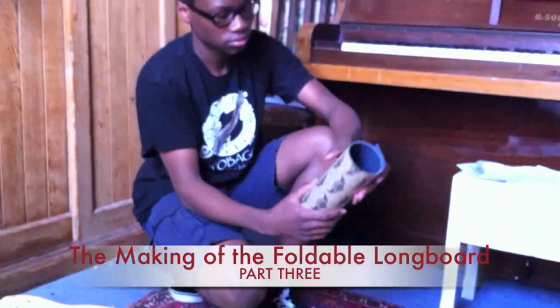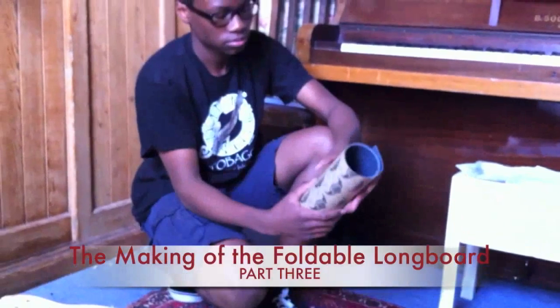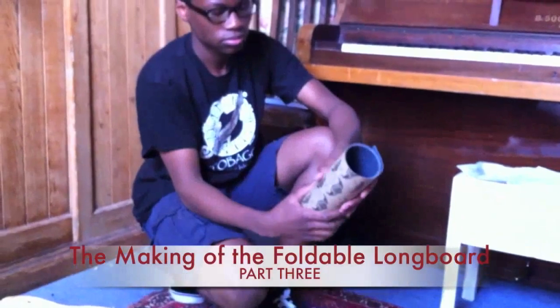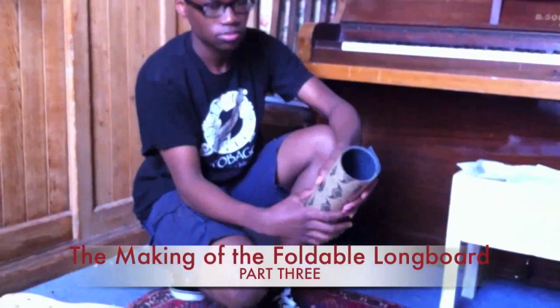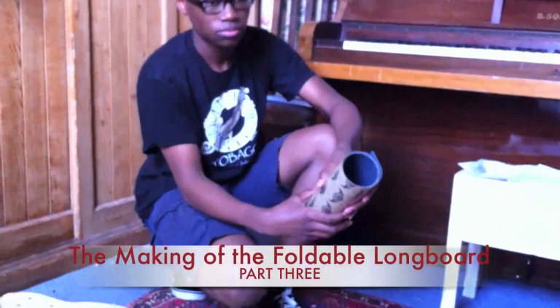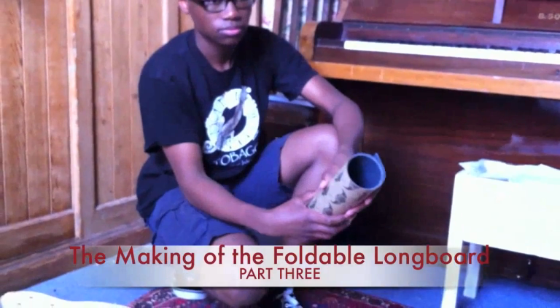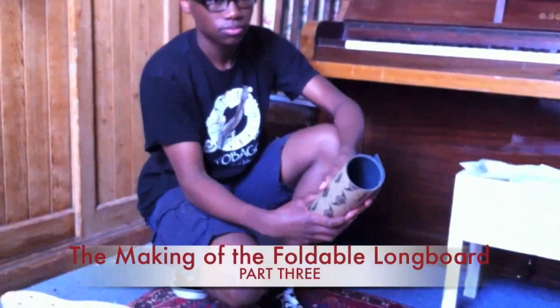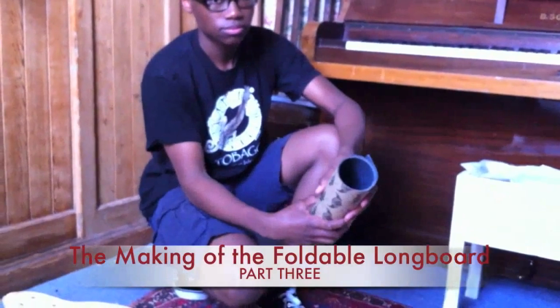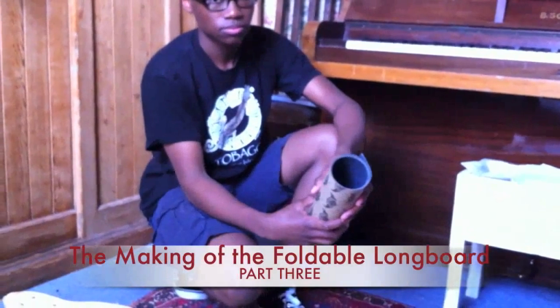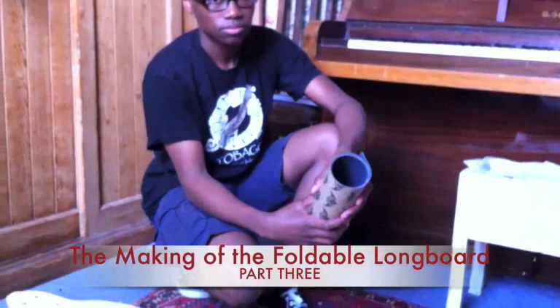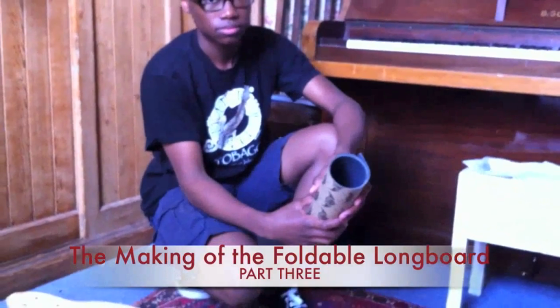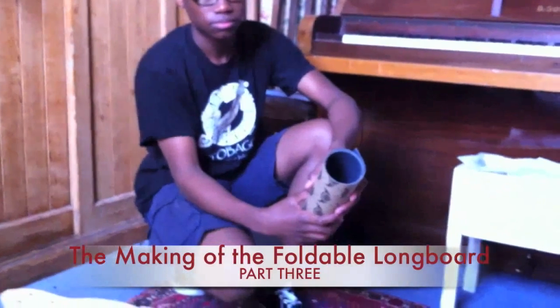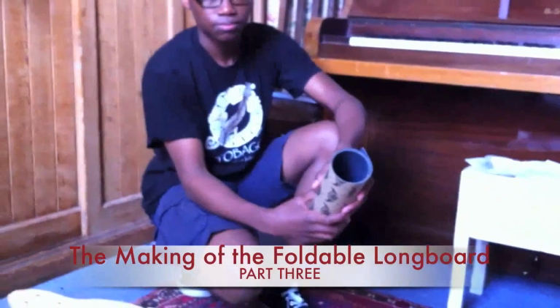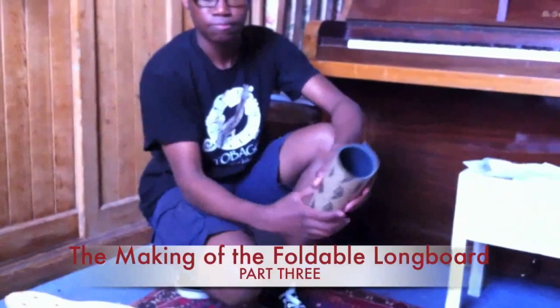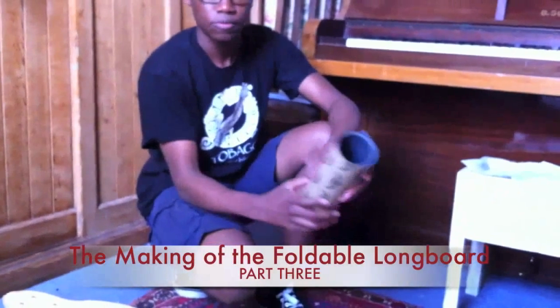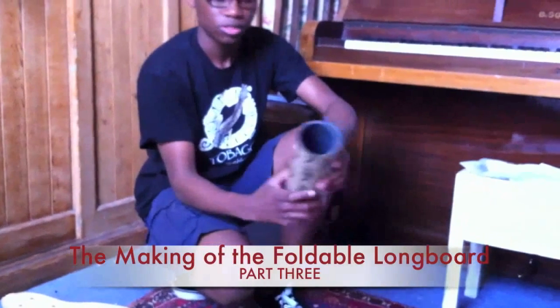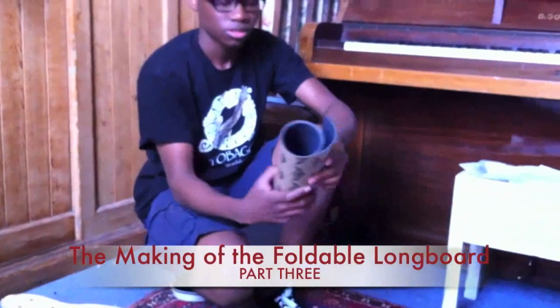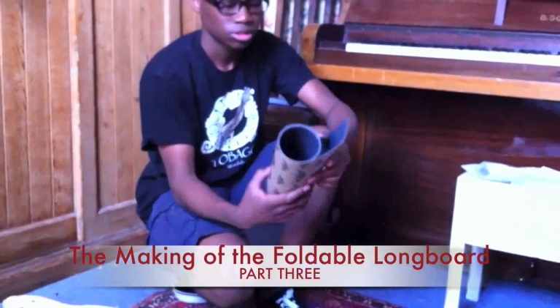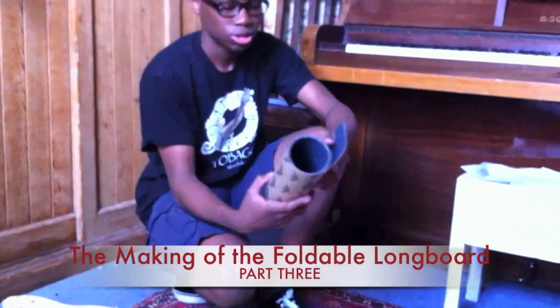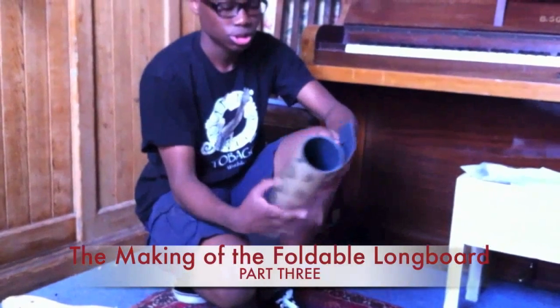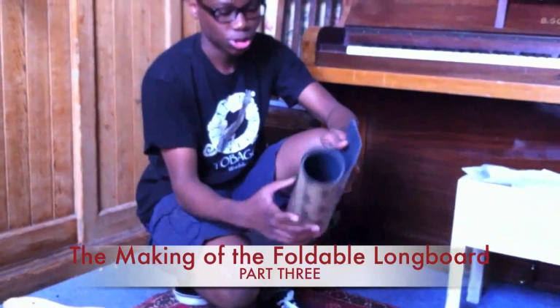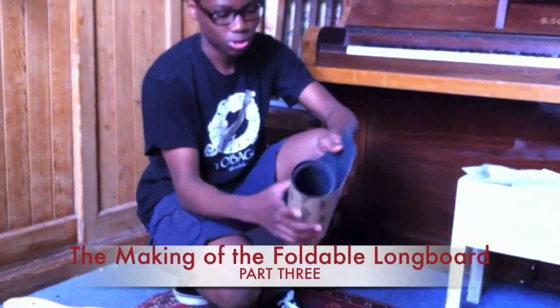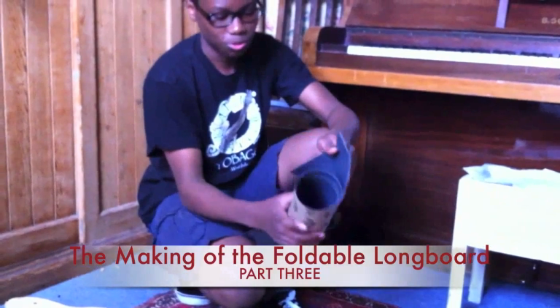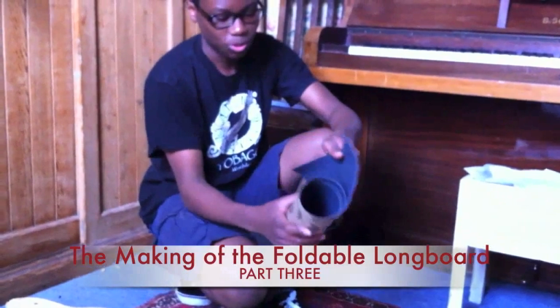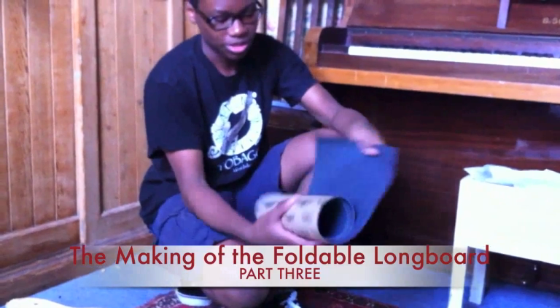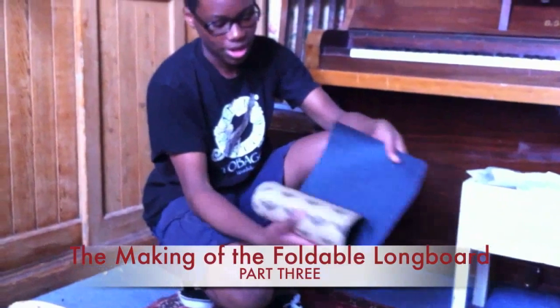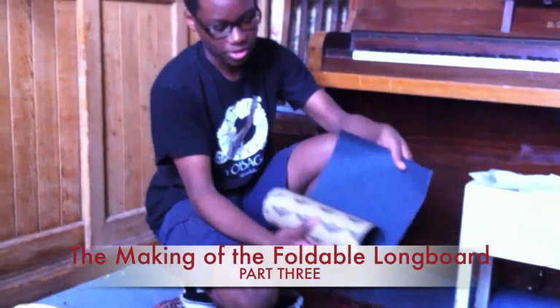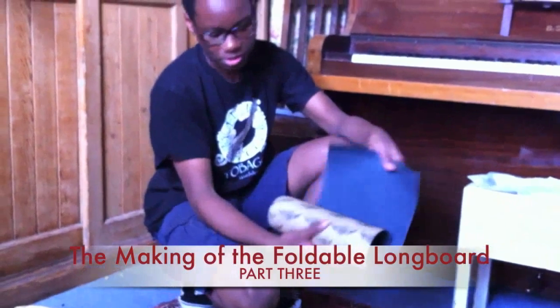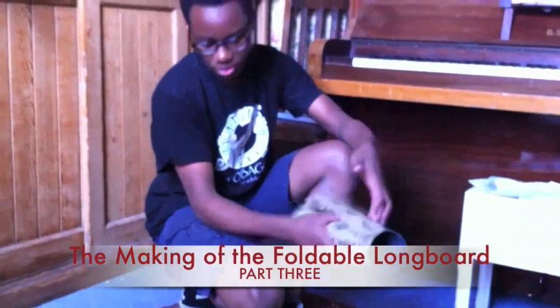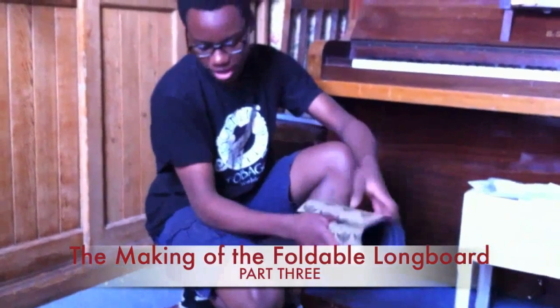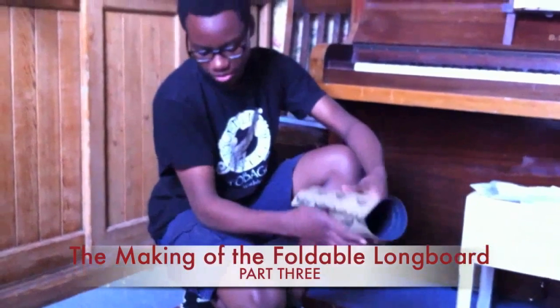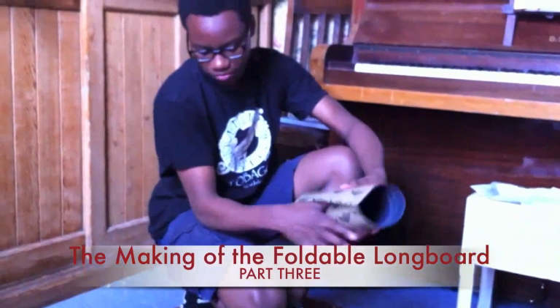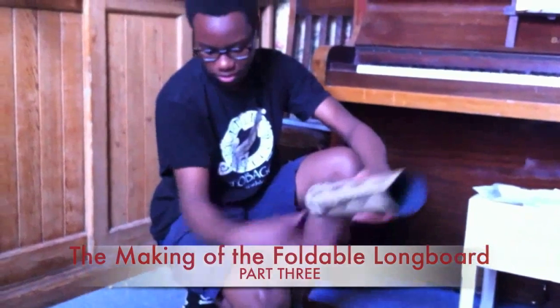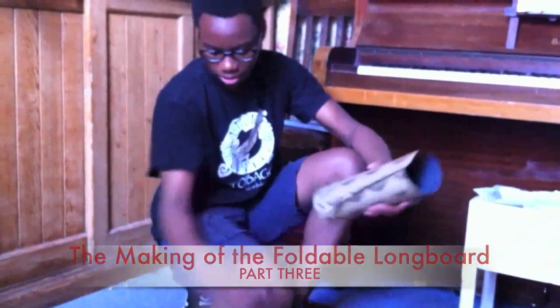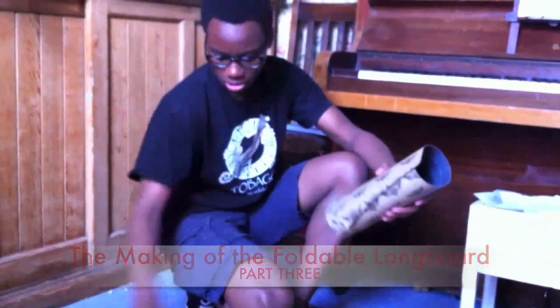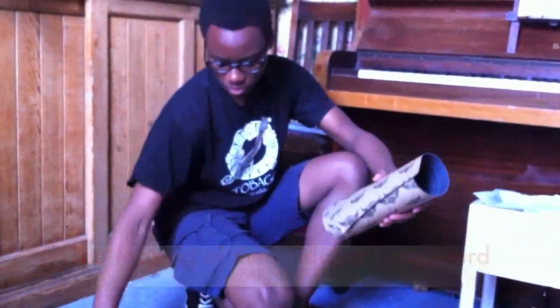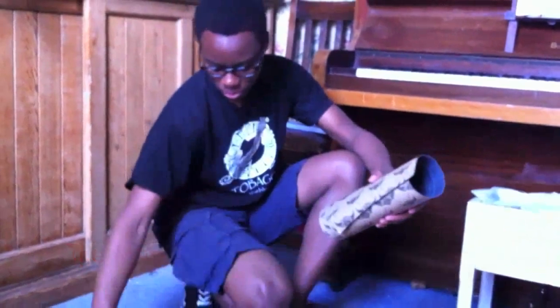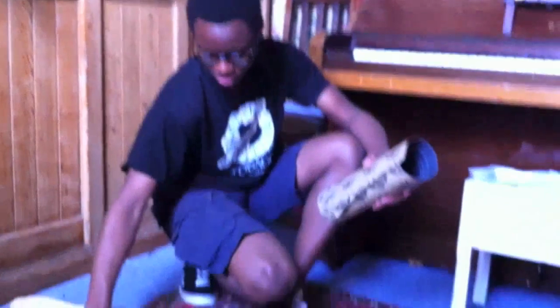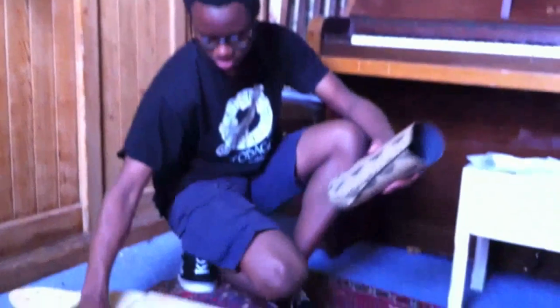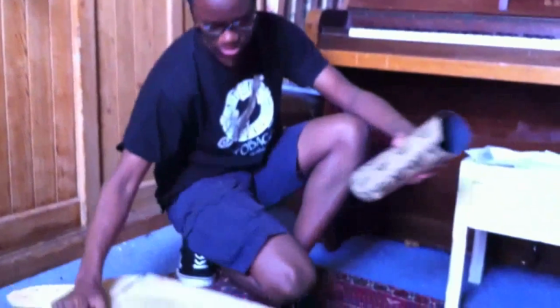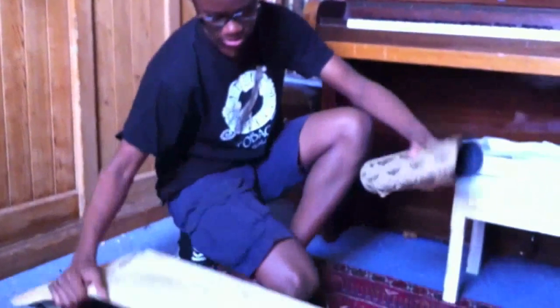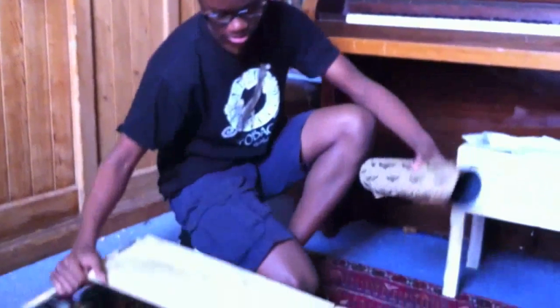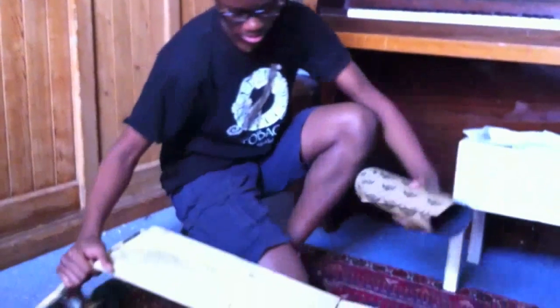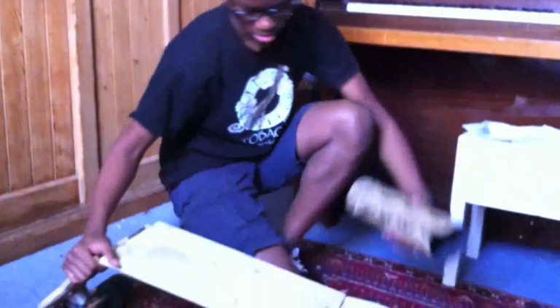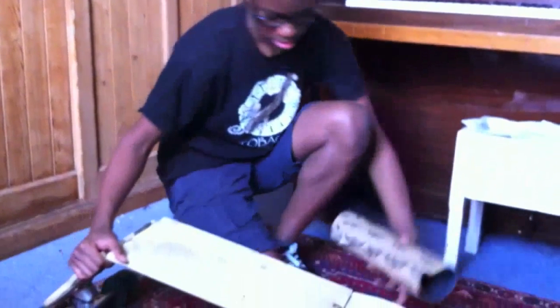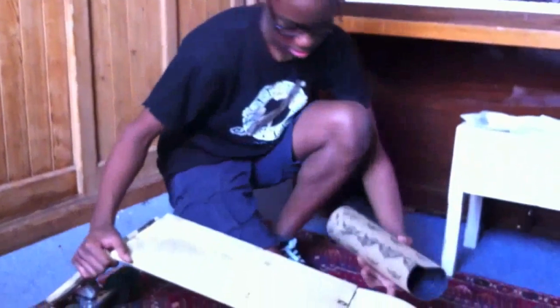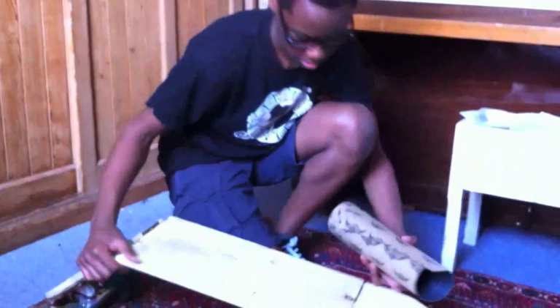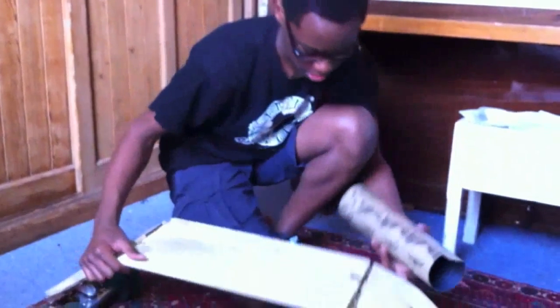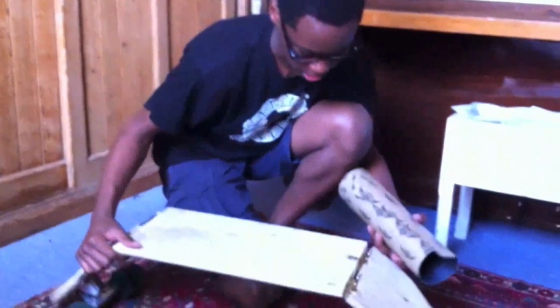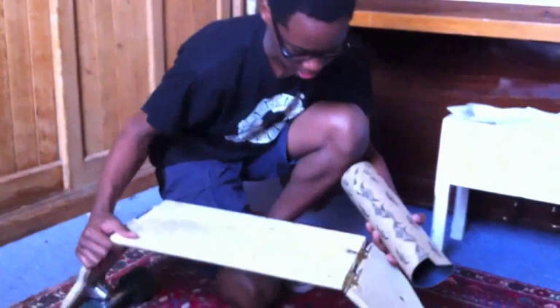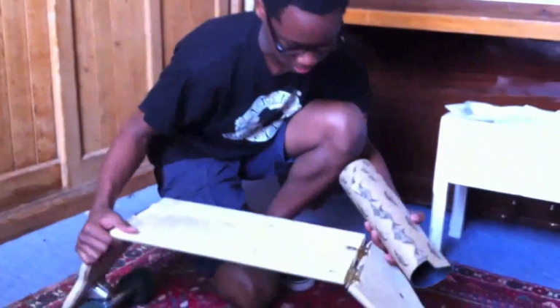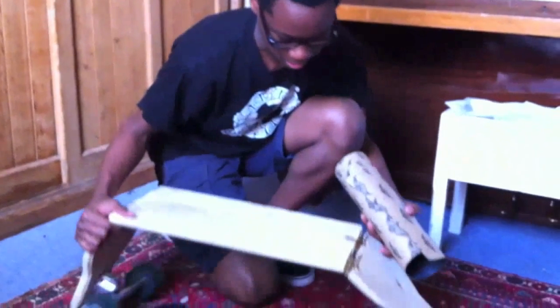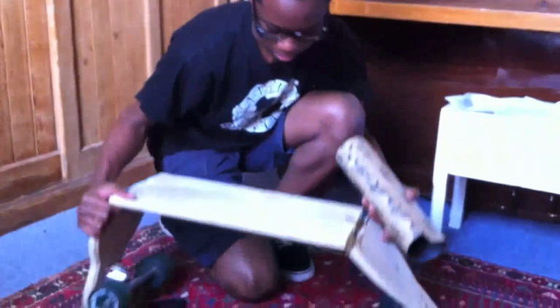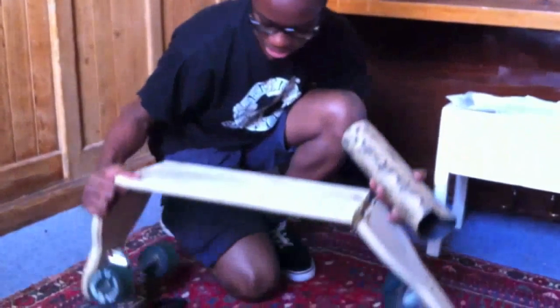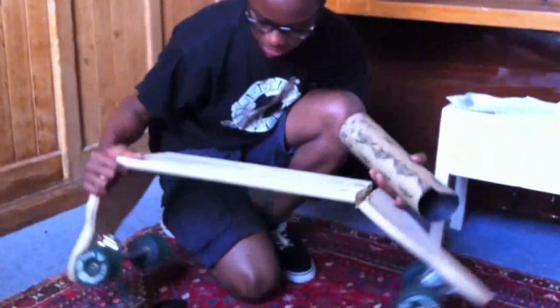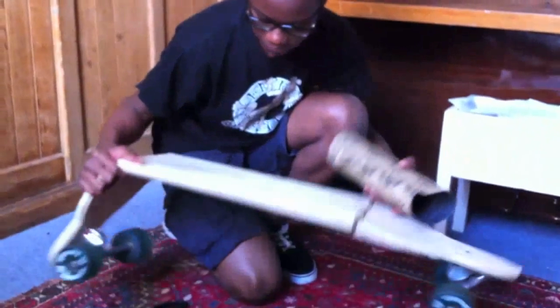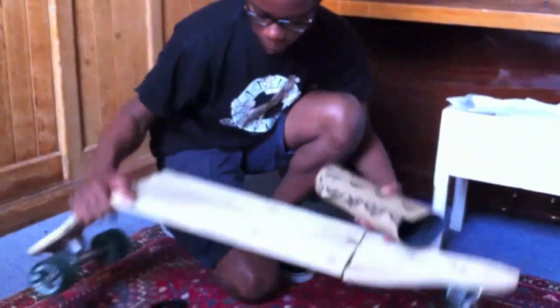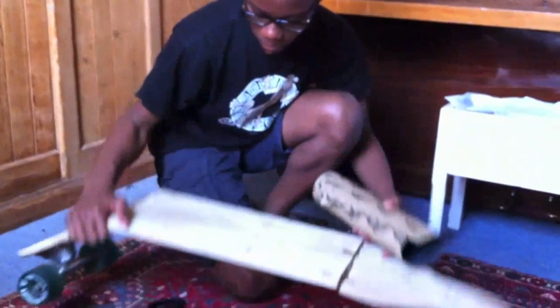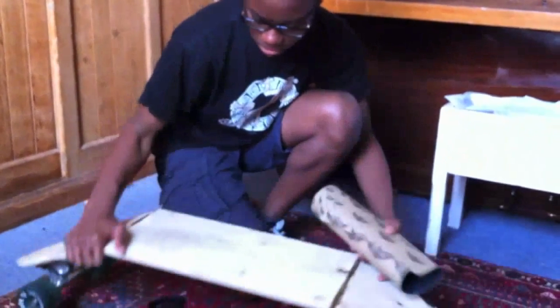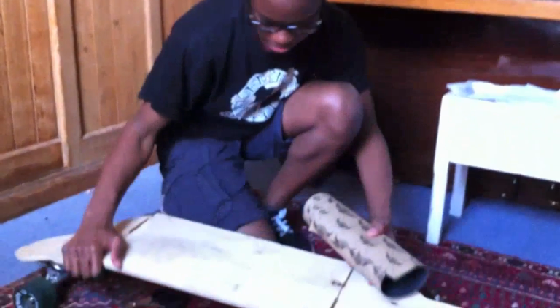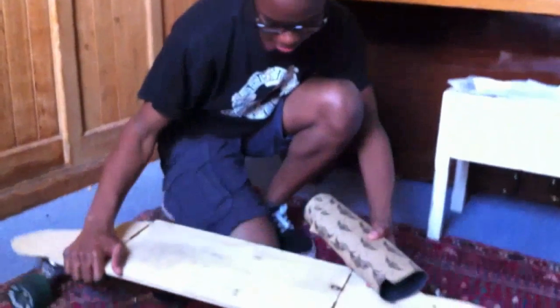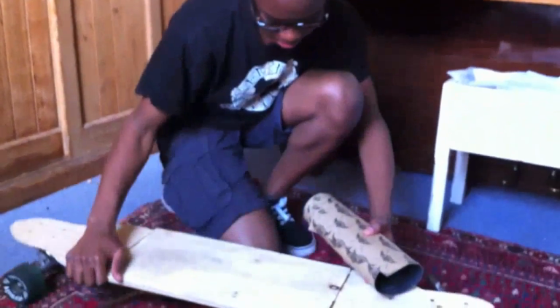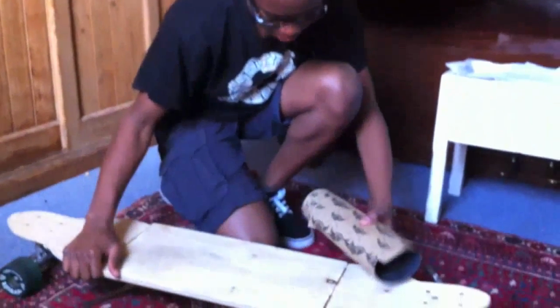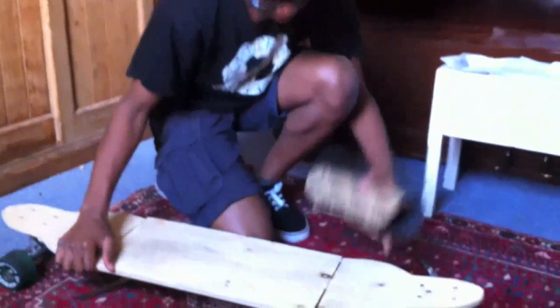Hello and welcome to part 3 of the making of the foldable longboard. This is Shay's part where he's putting the grip tape on.